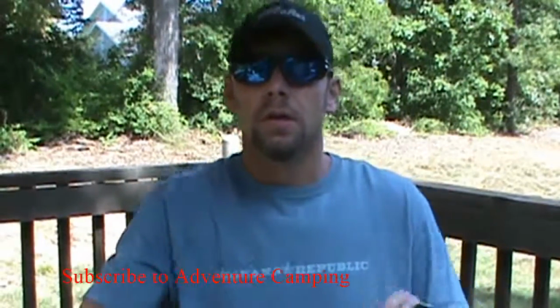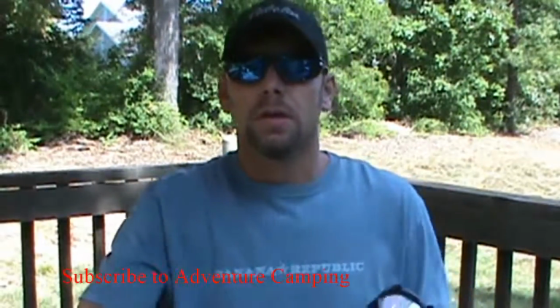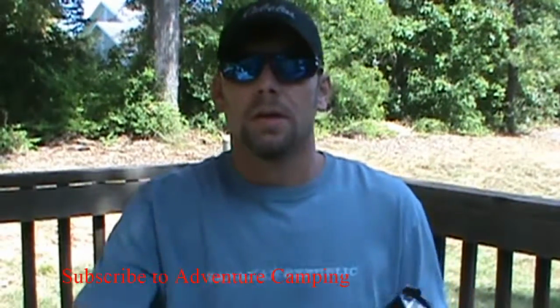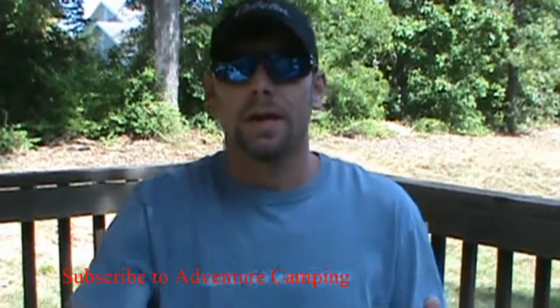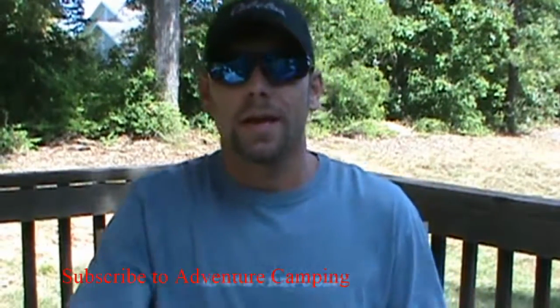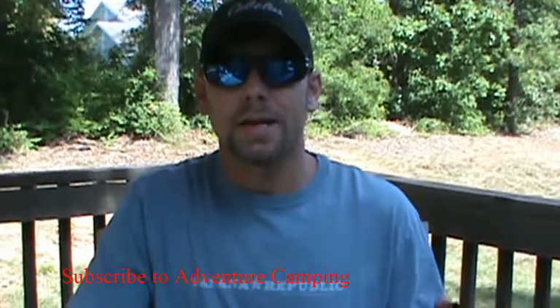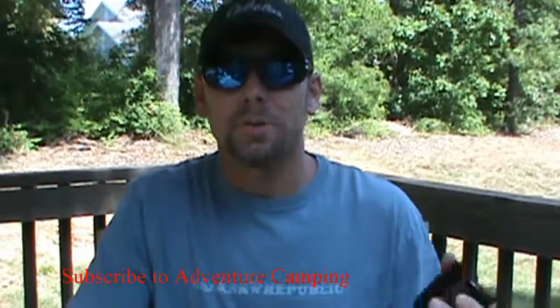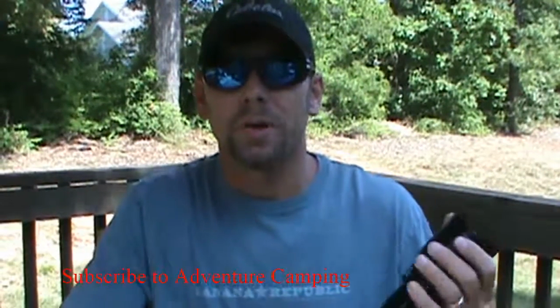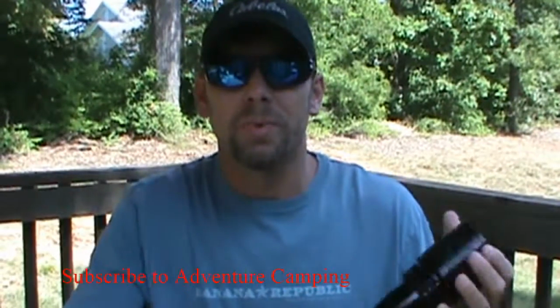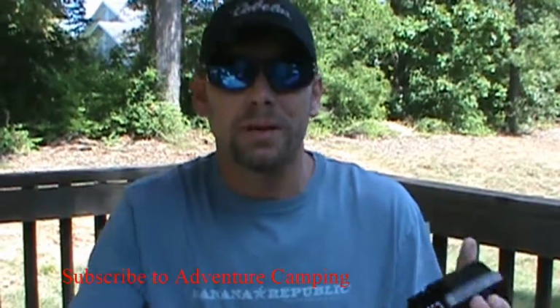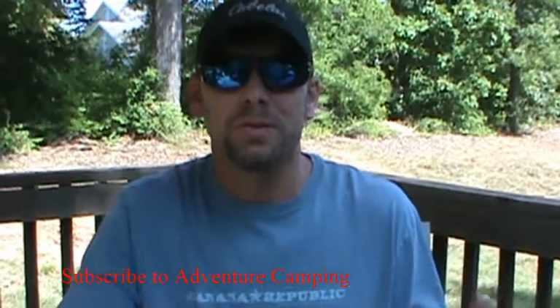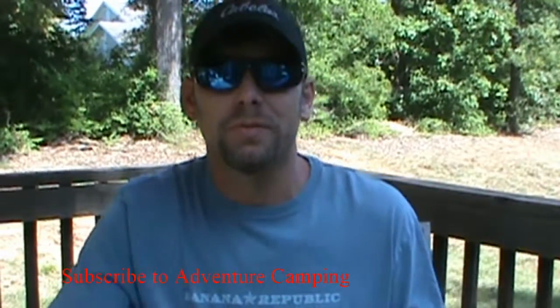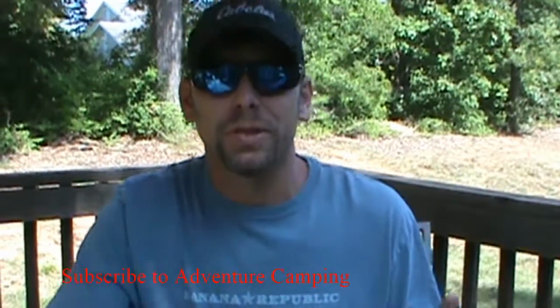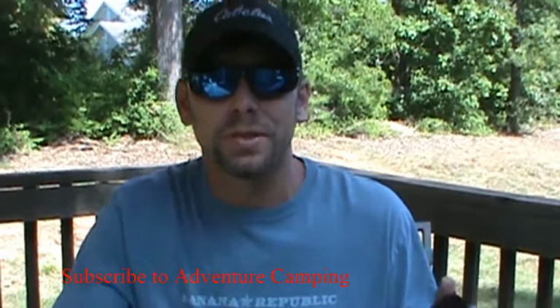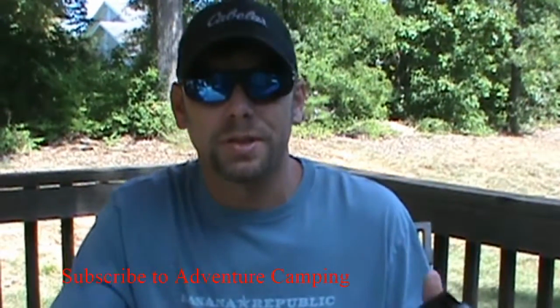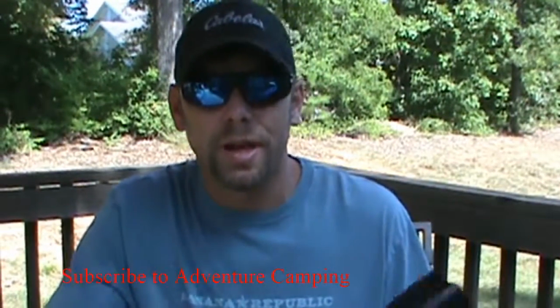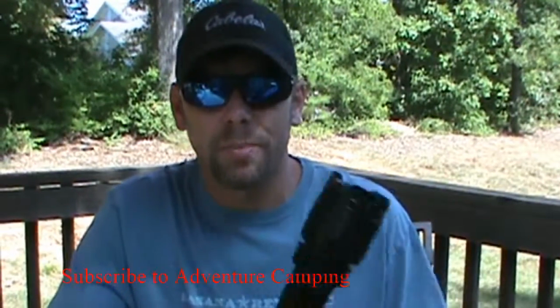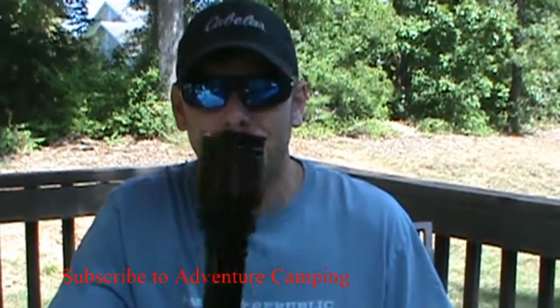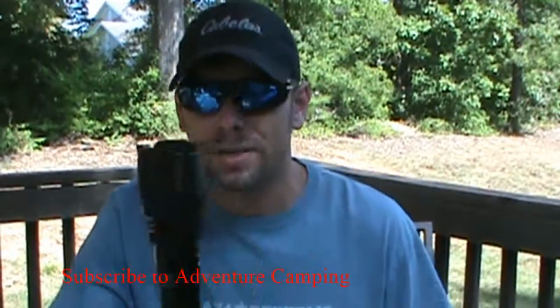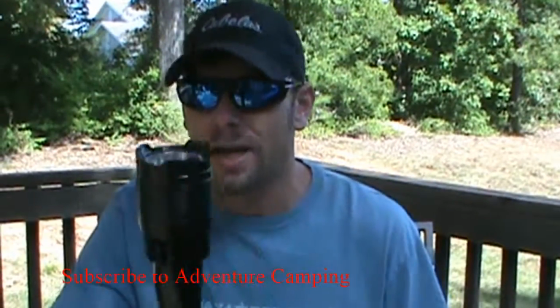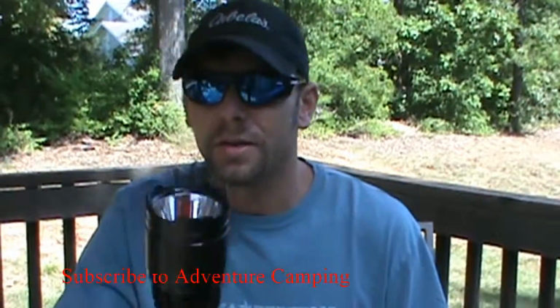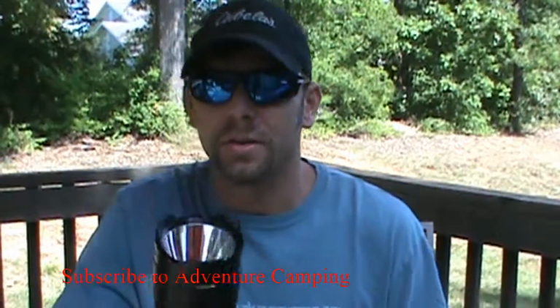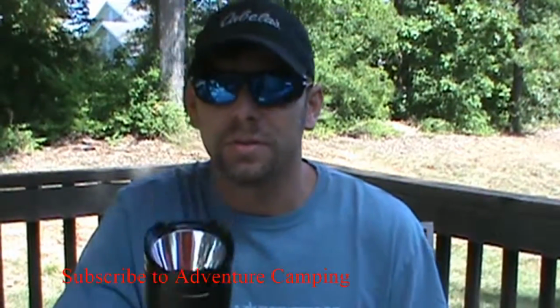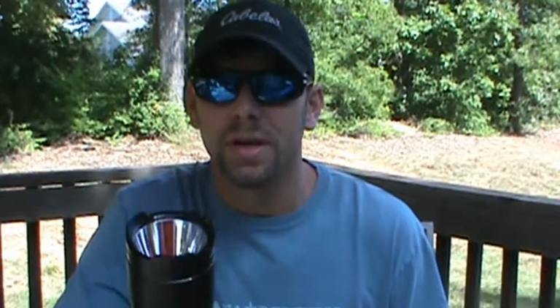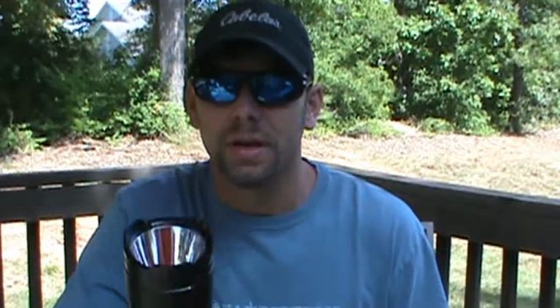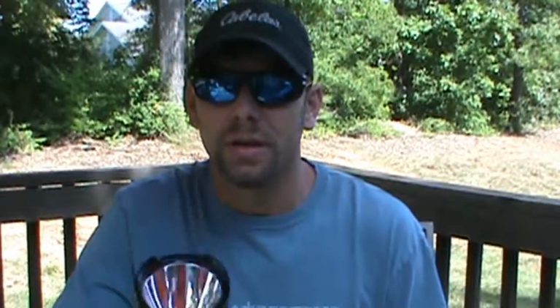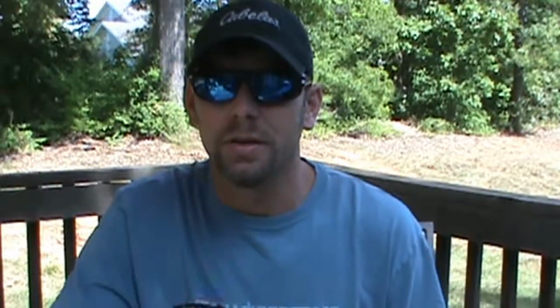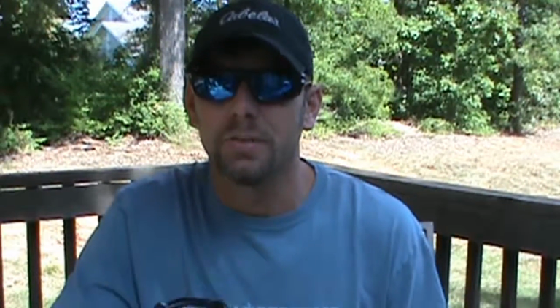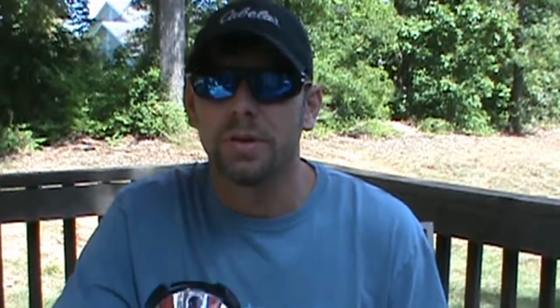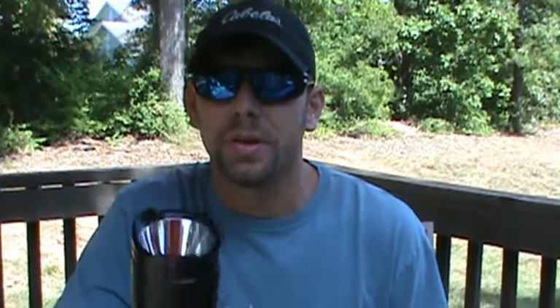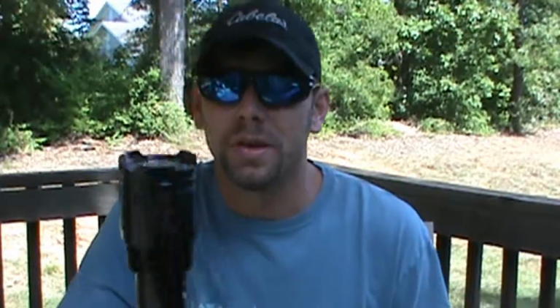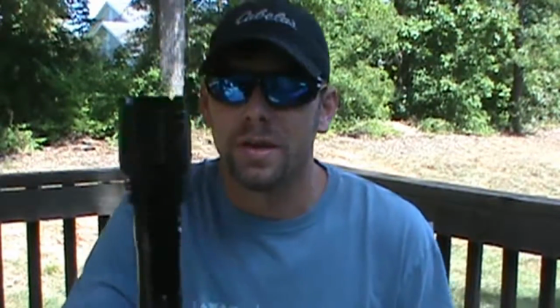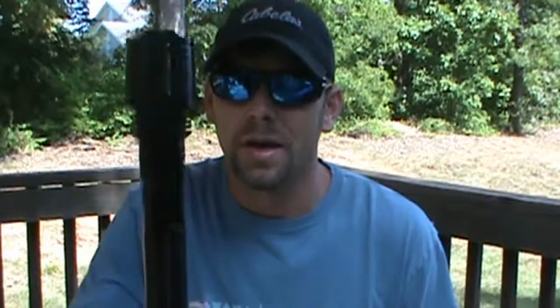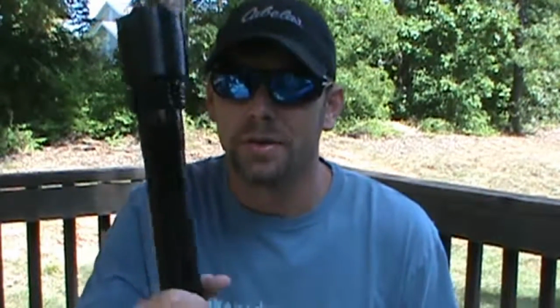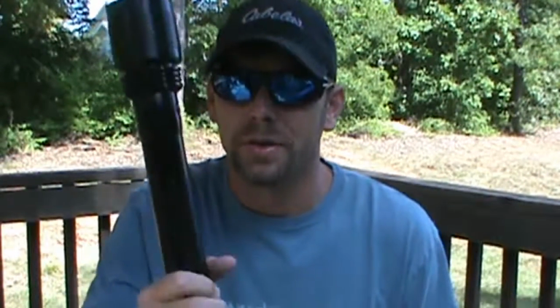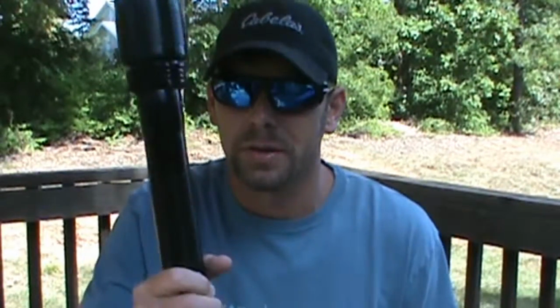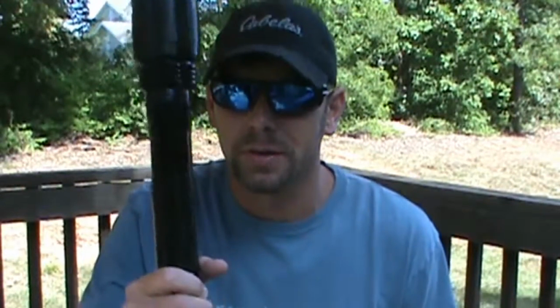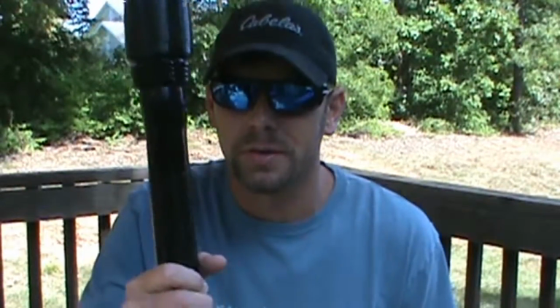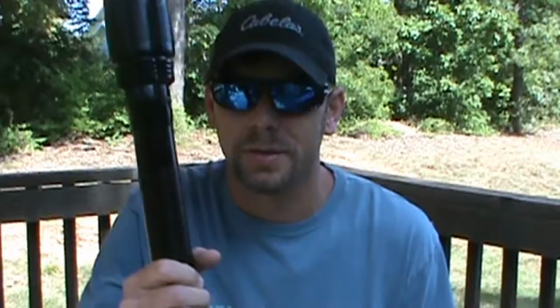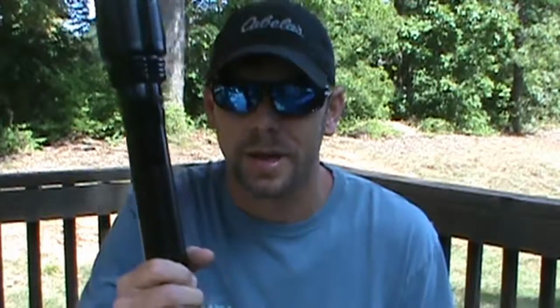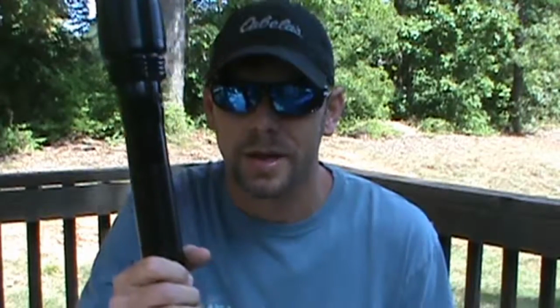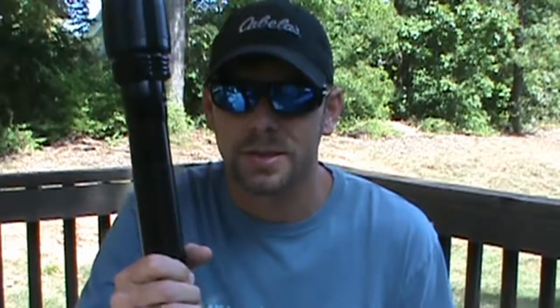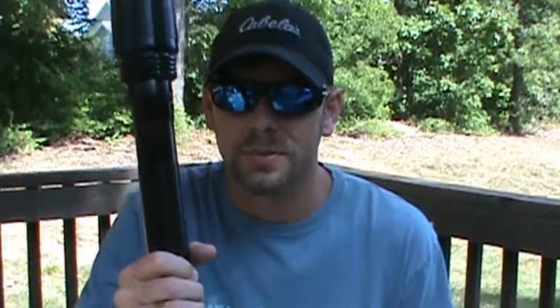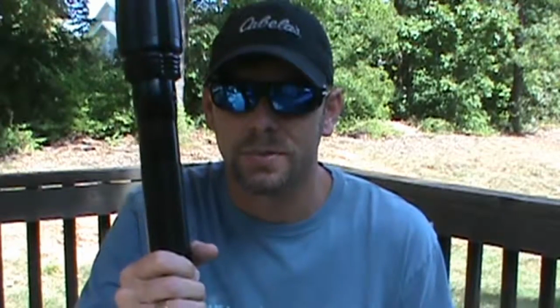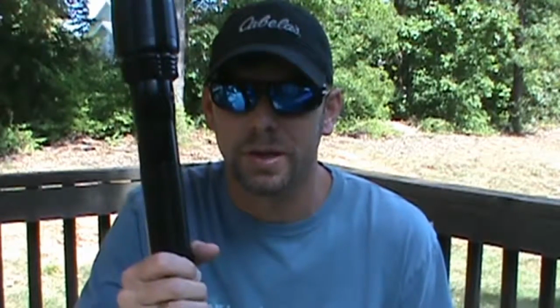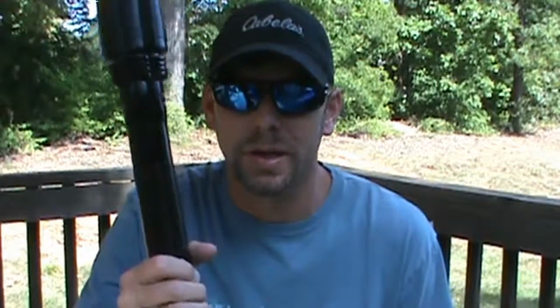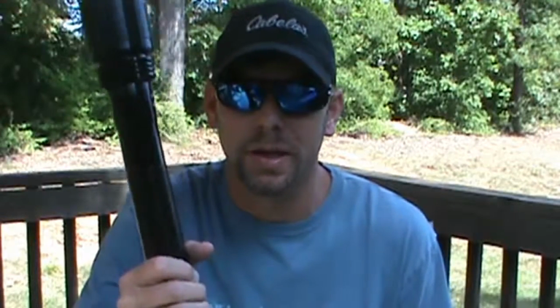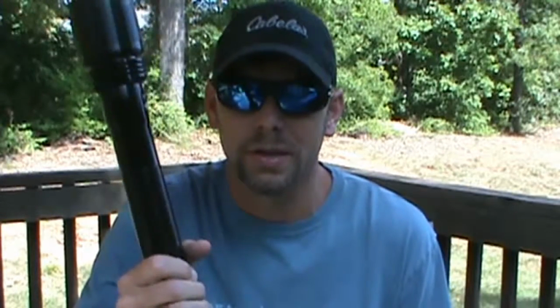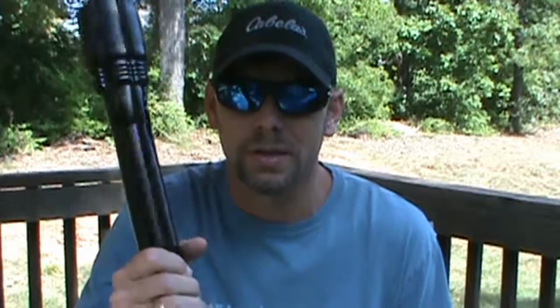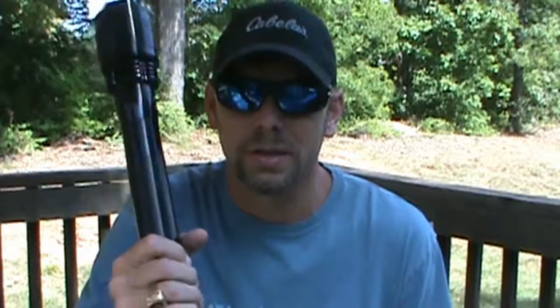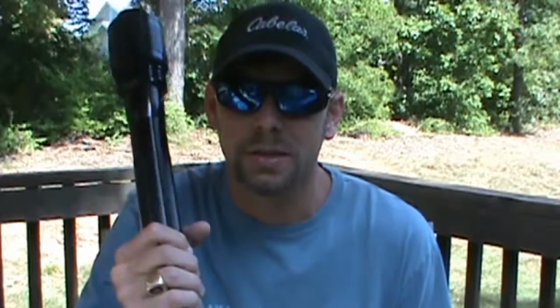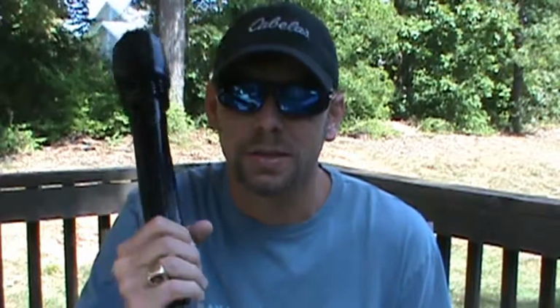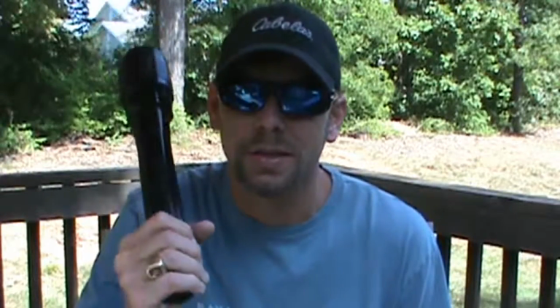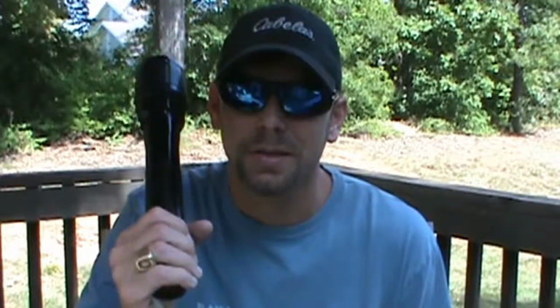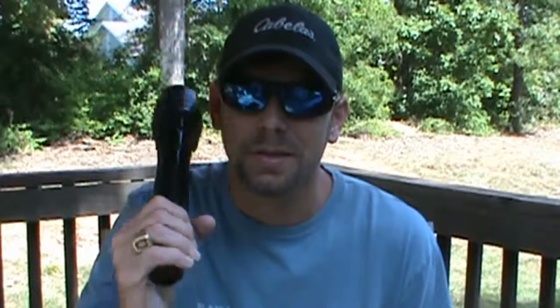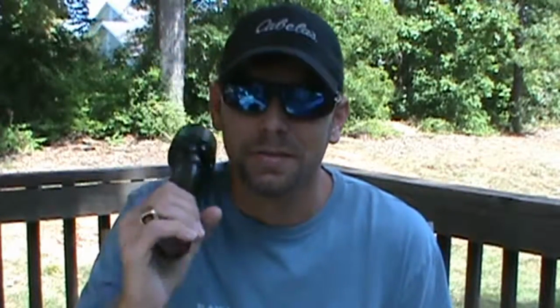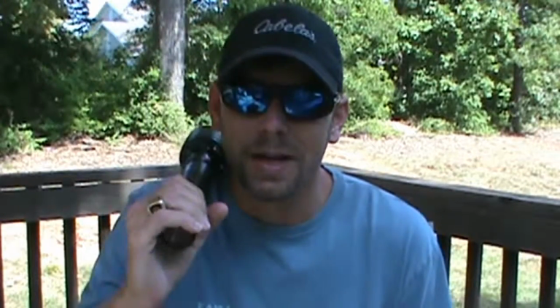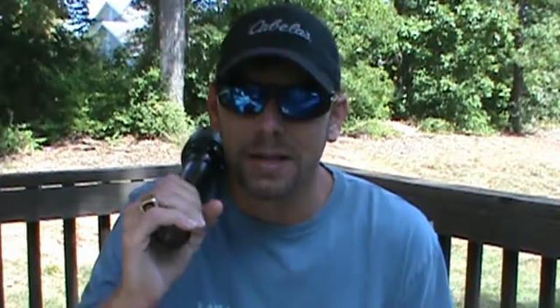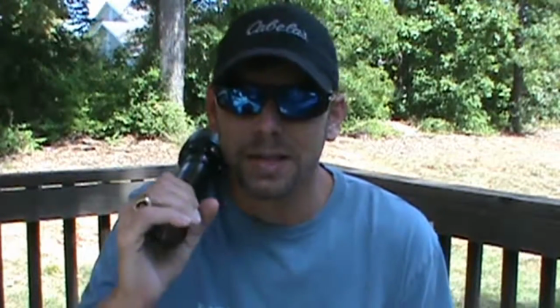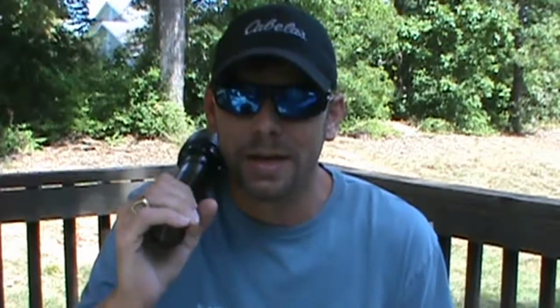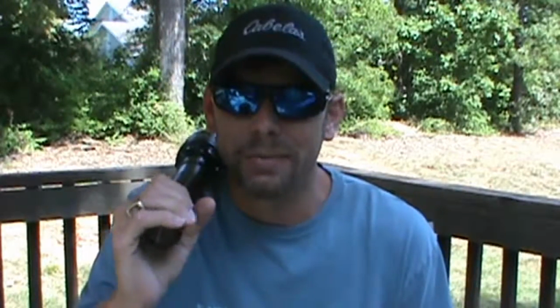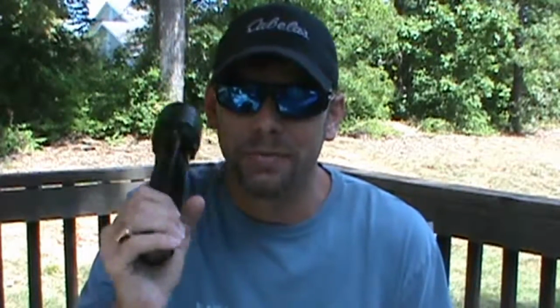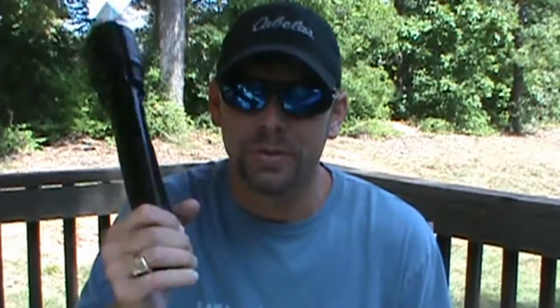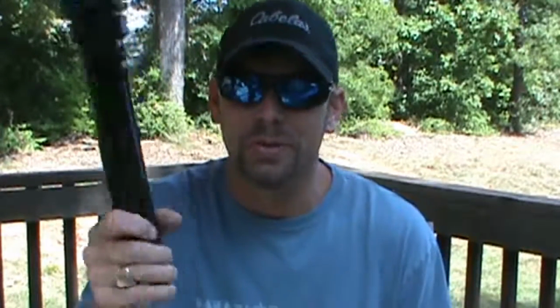Hey guys, welcome back to Adventure Camp and Tactical Nut here with another flashlight review.